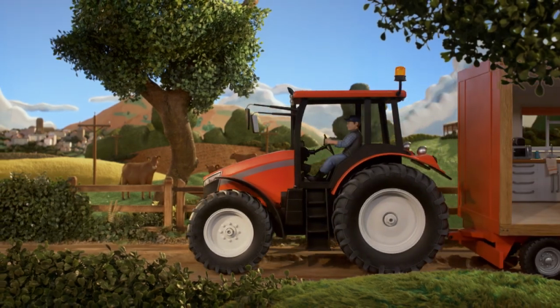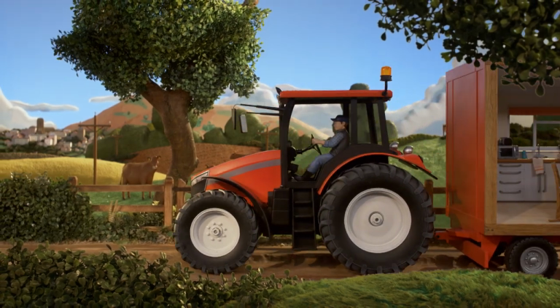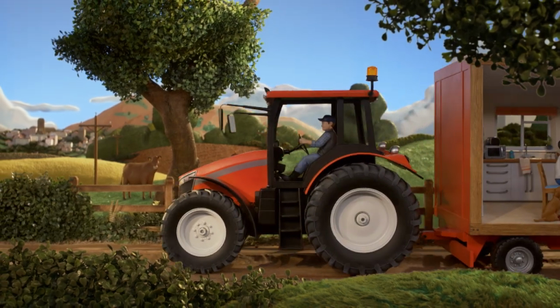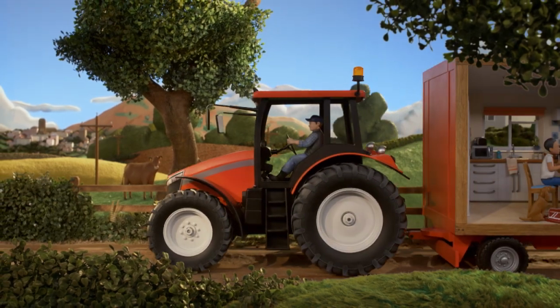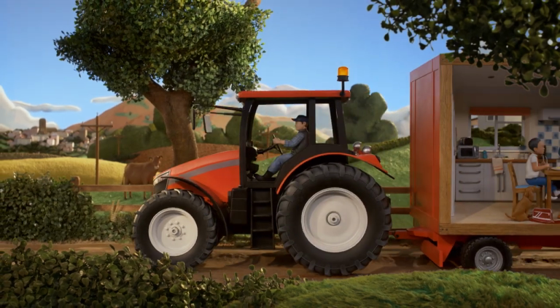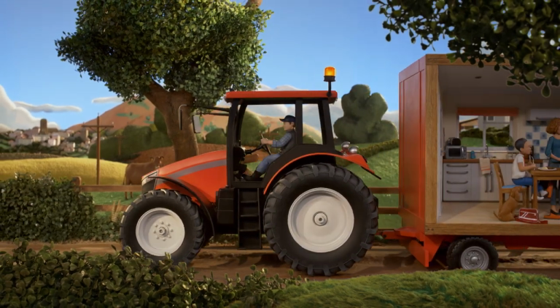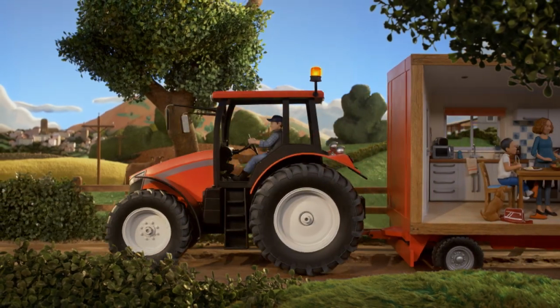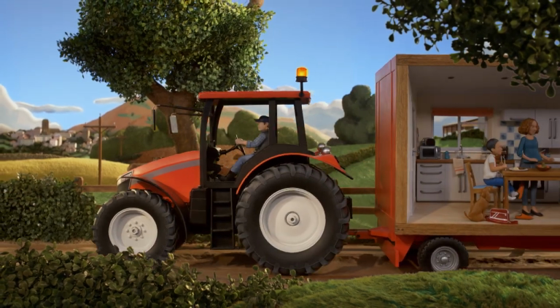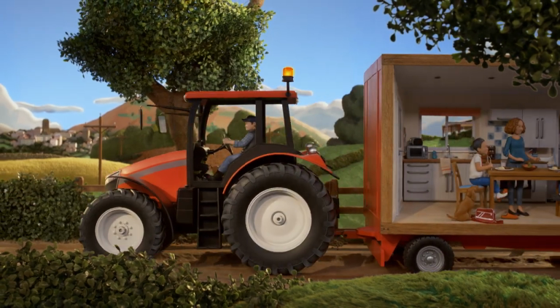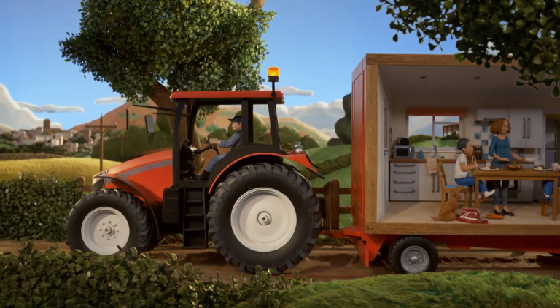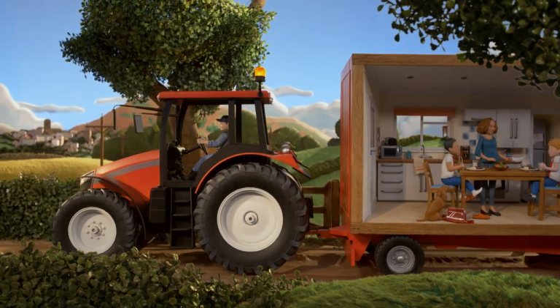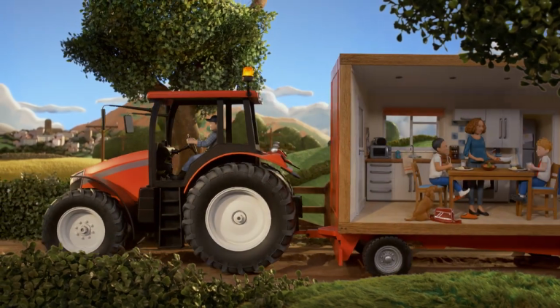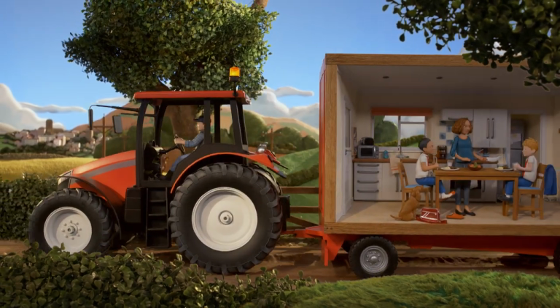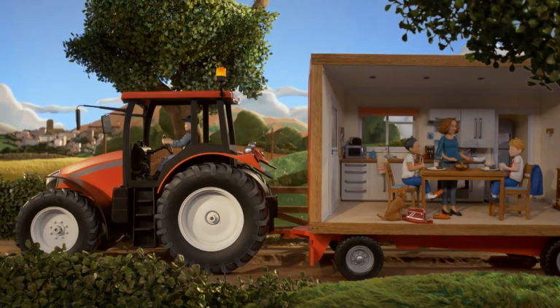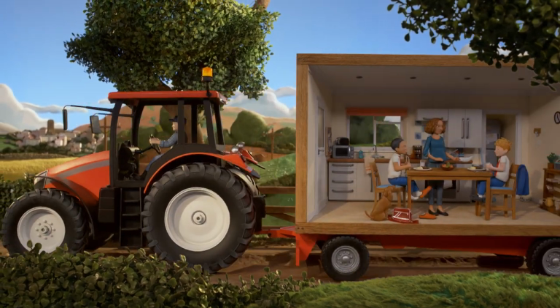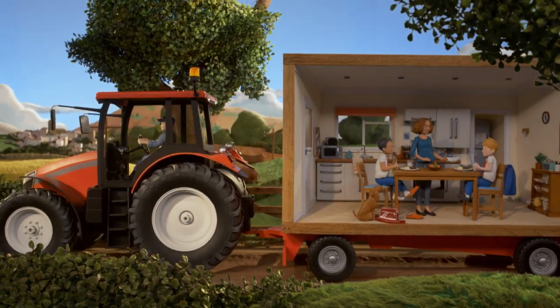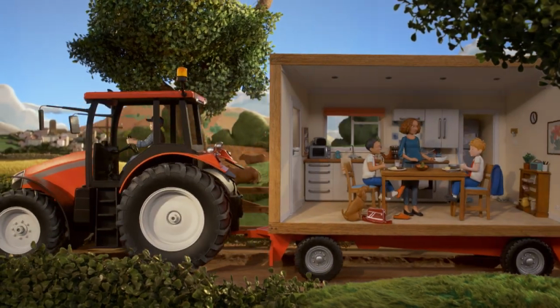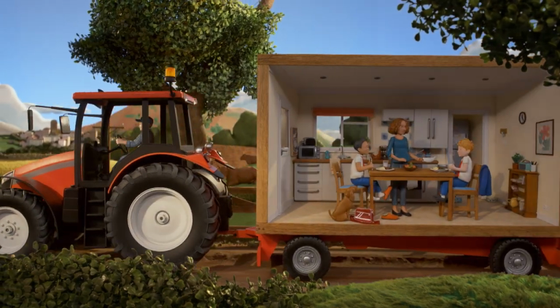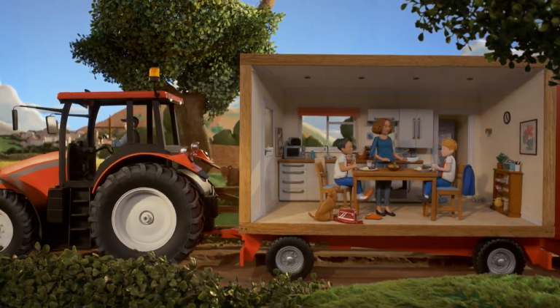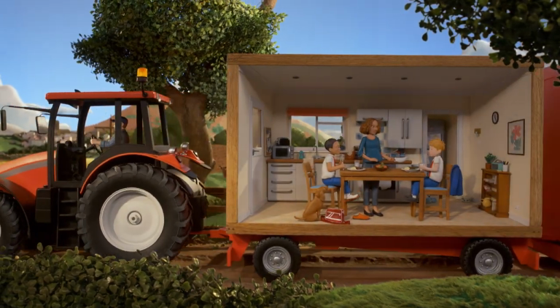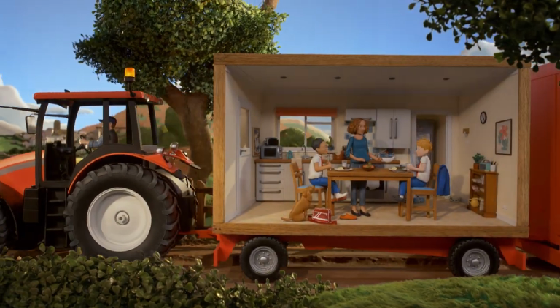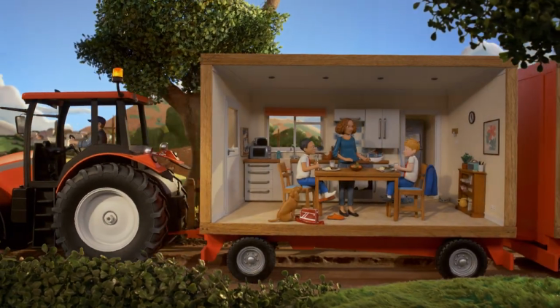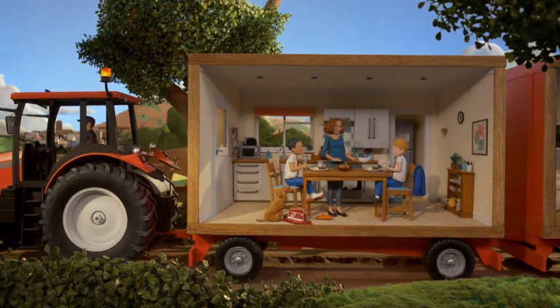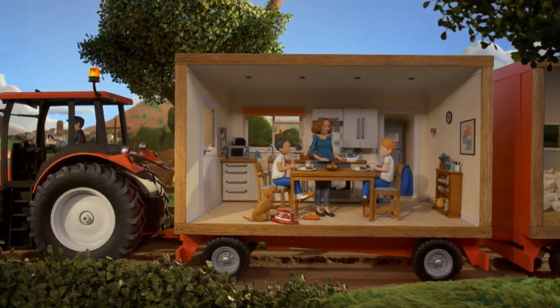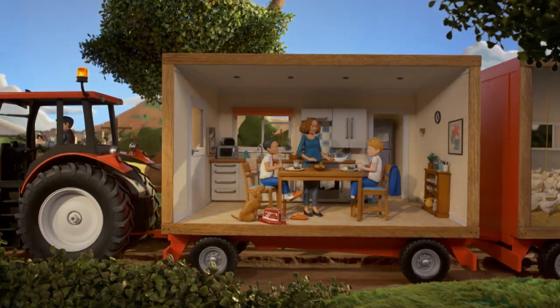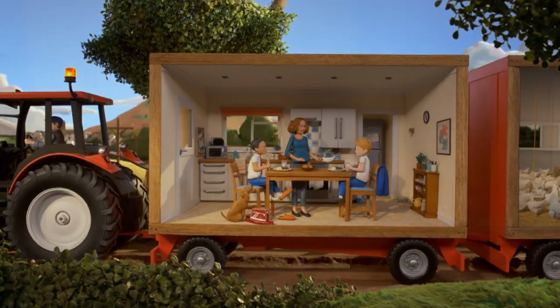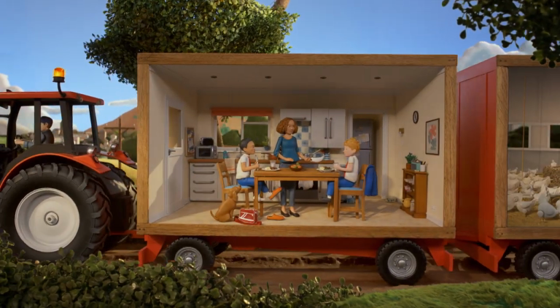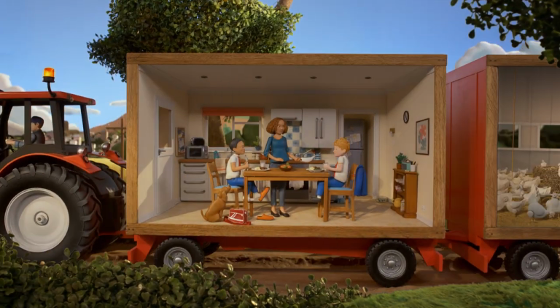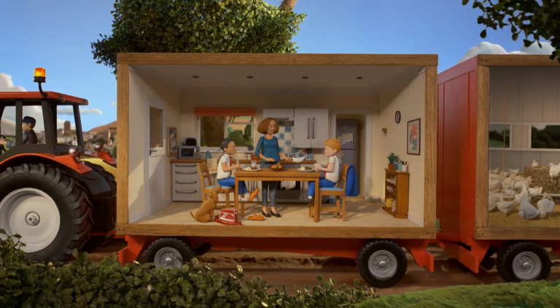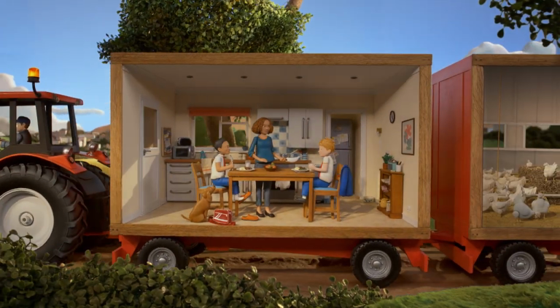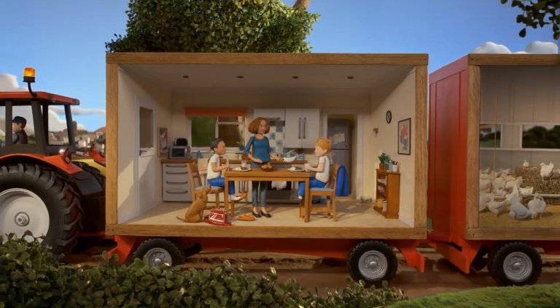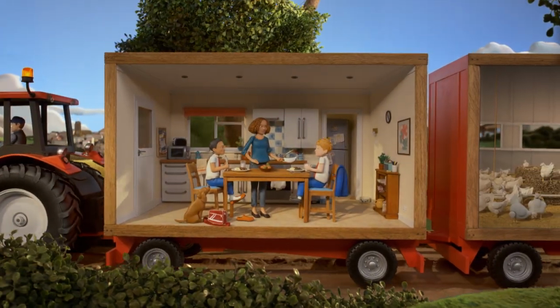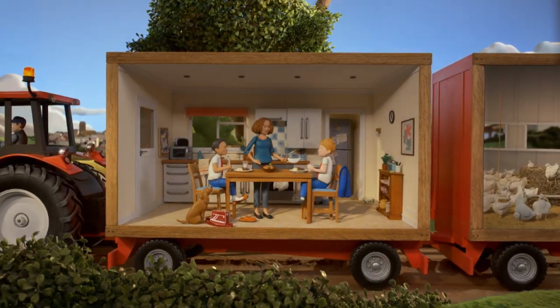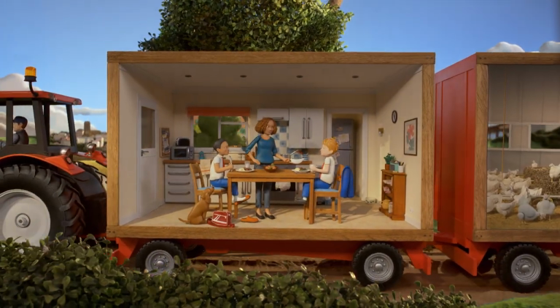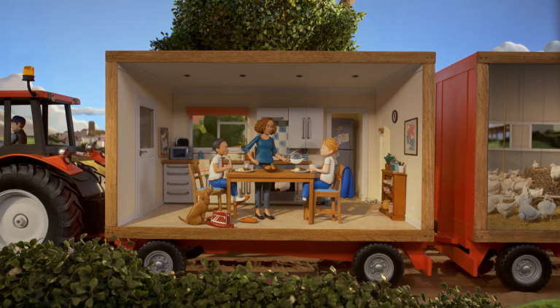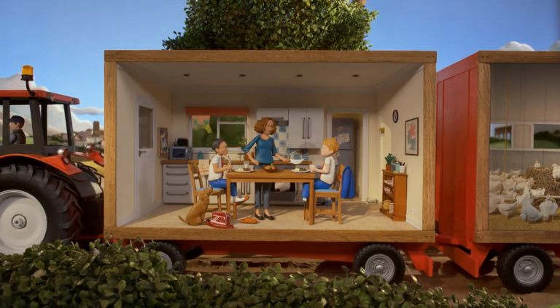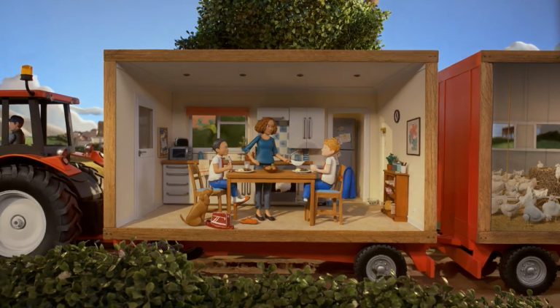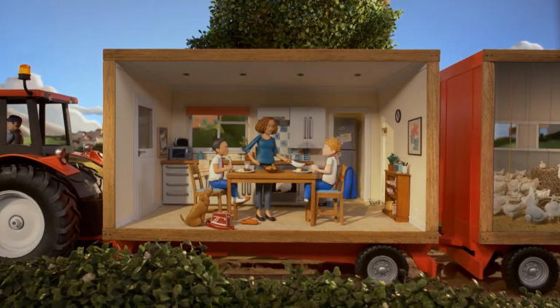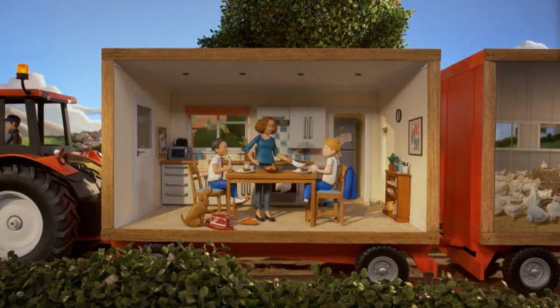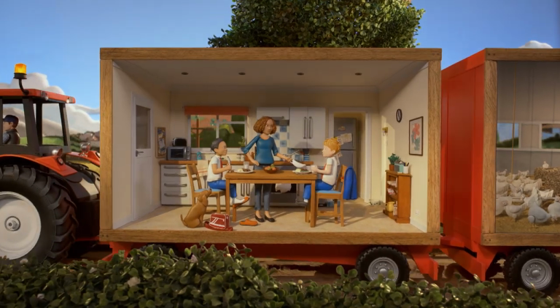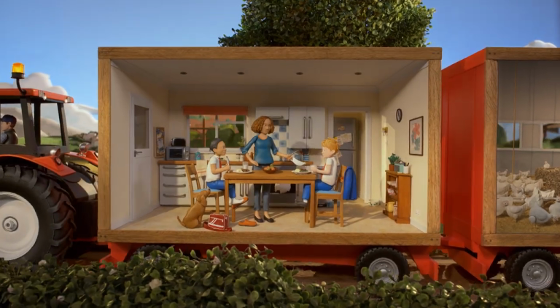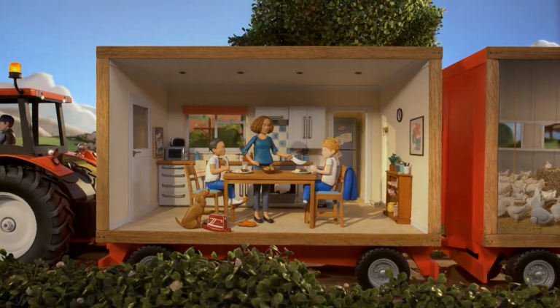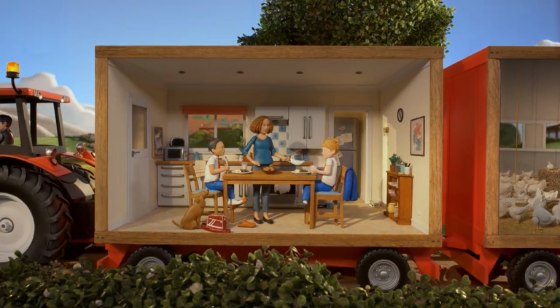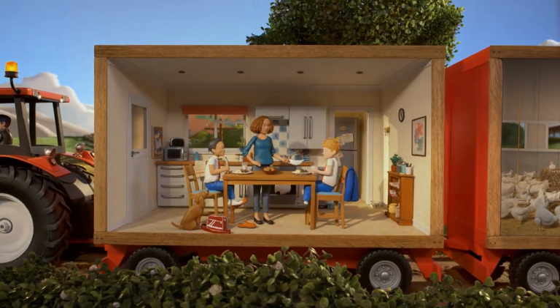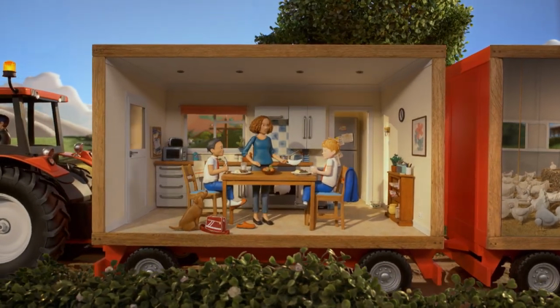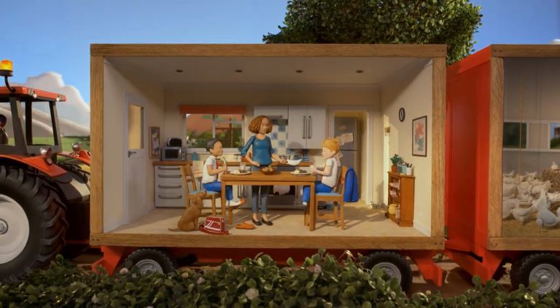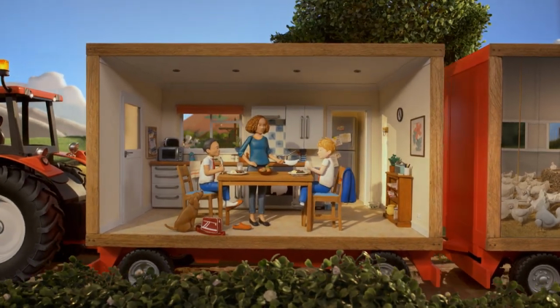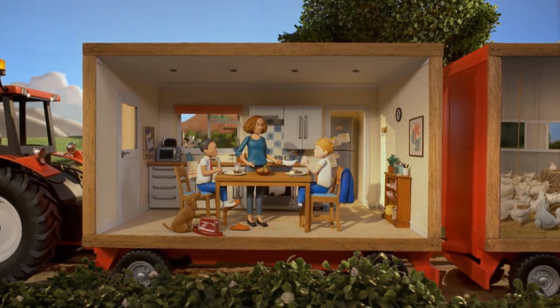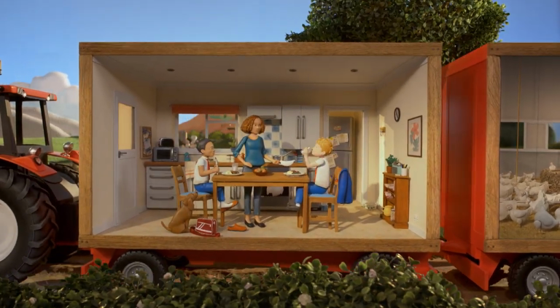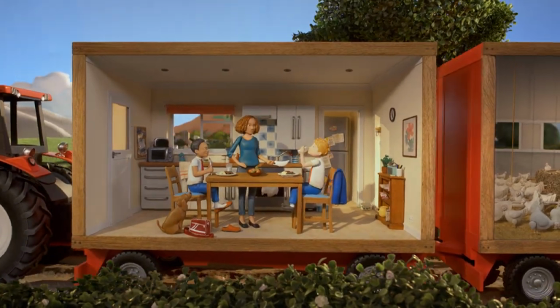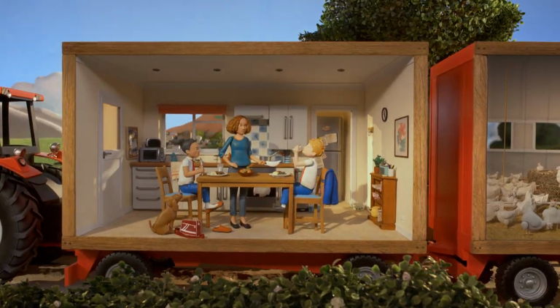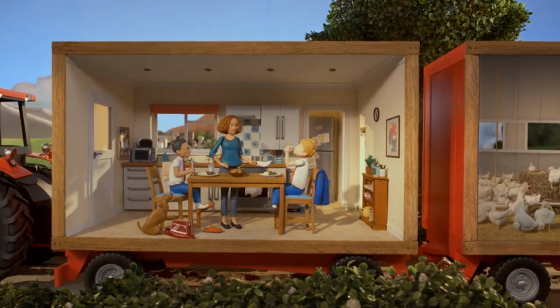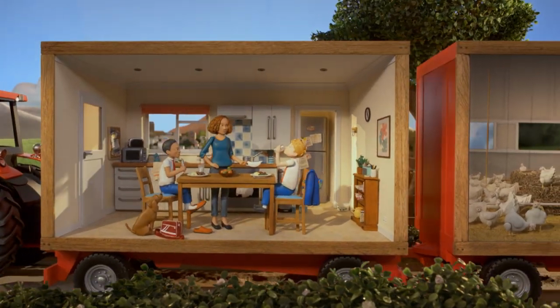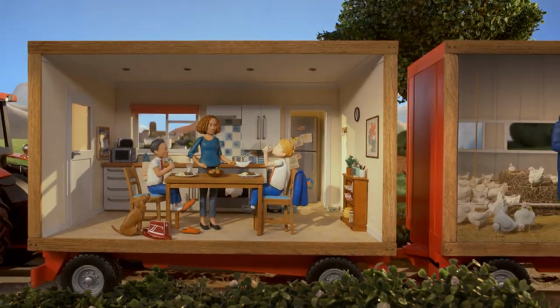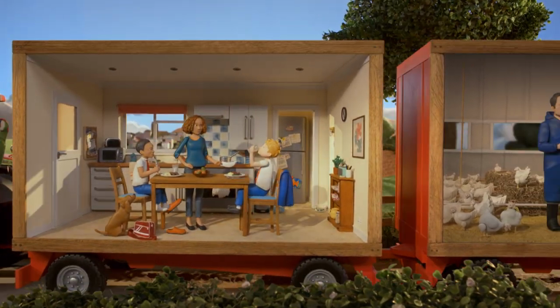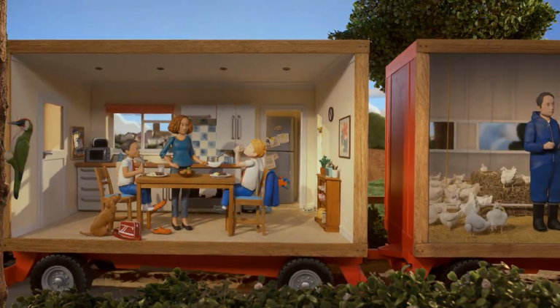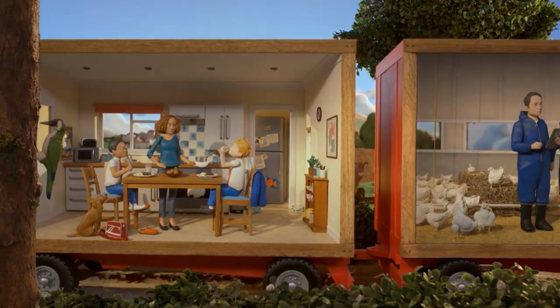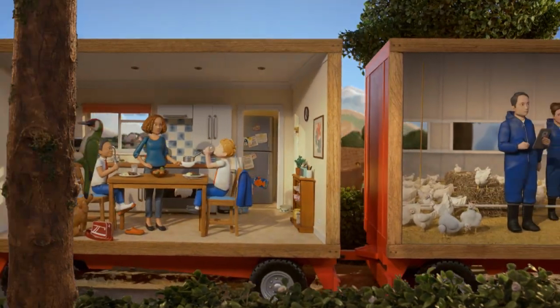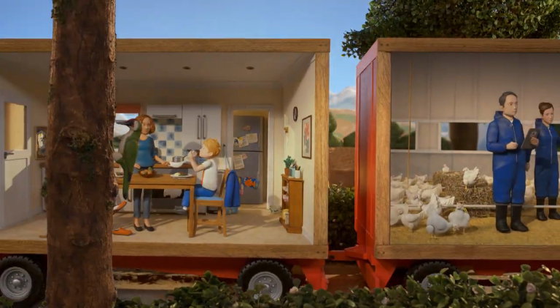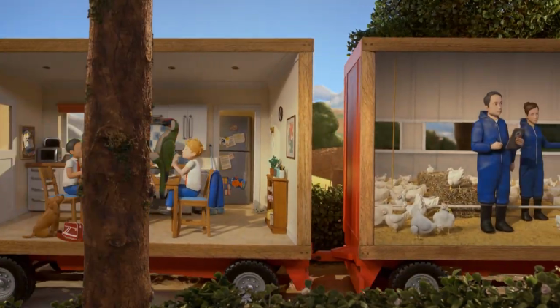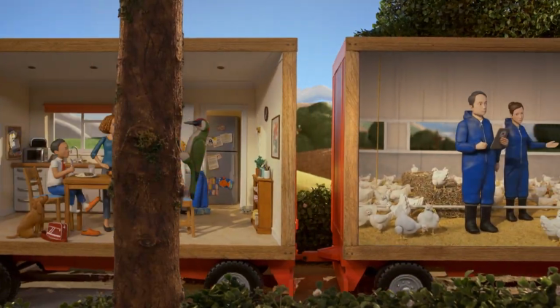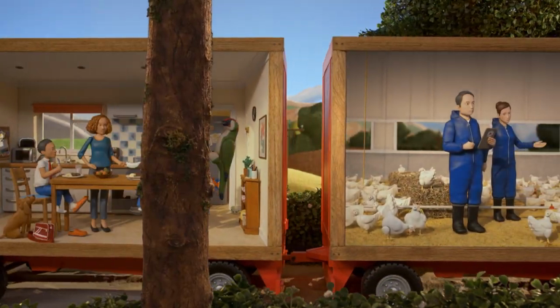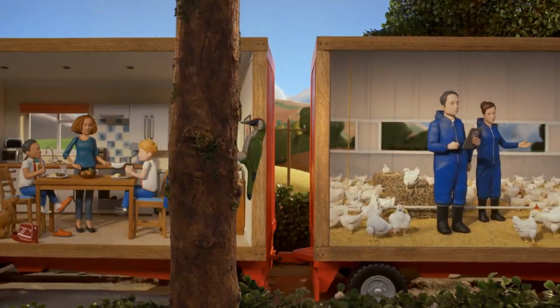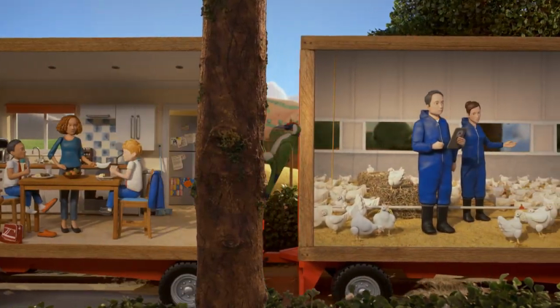Behind our Red Tractor is peace of mind when putting food upon your table. UK farmed, meticulously checked — just look for the Red Tractor label.